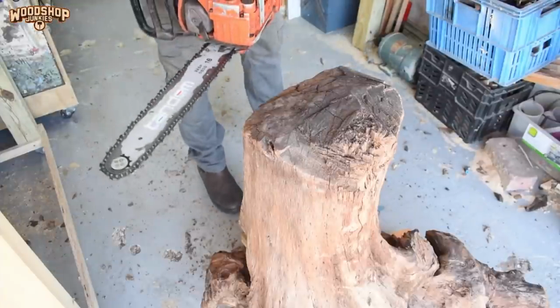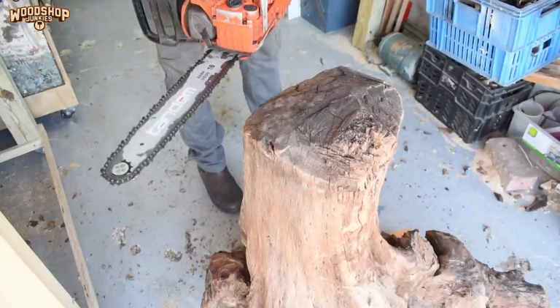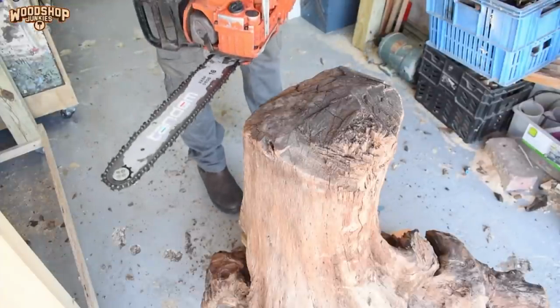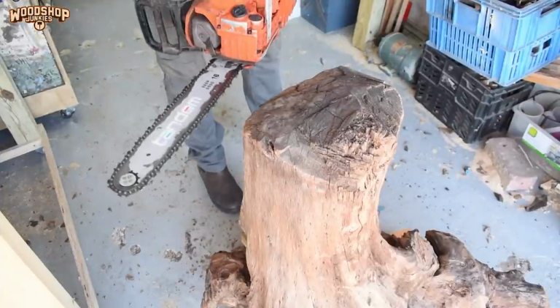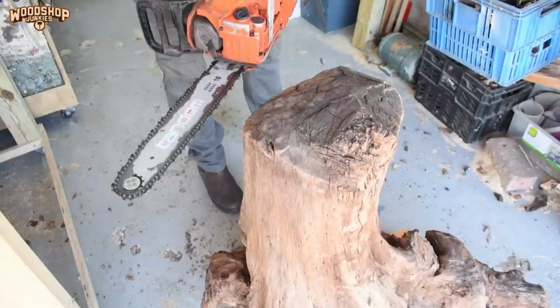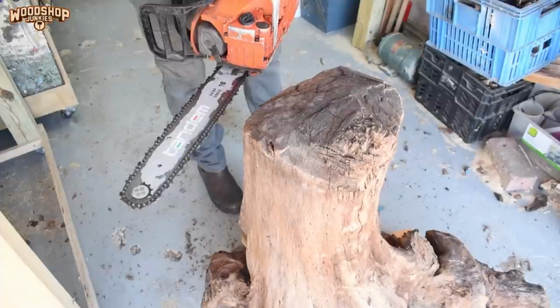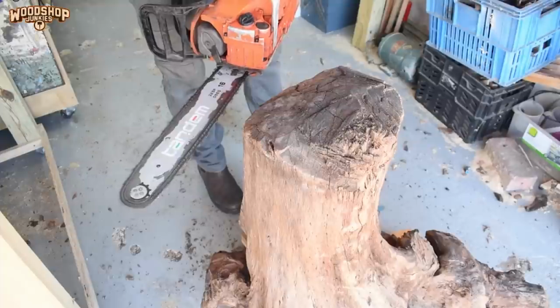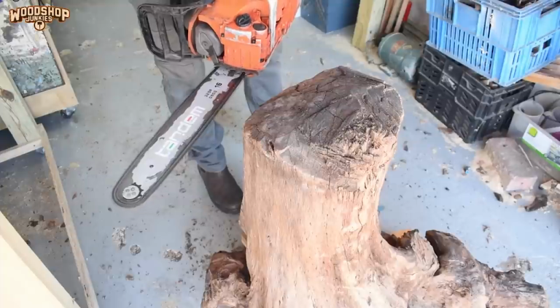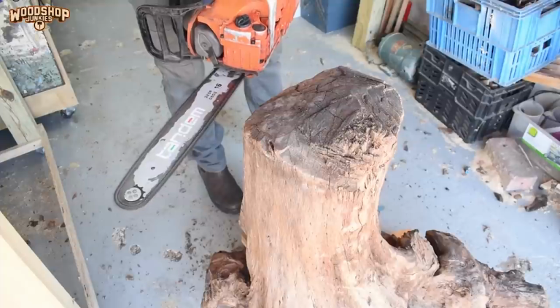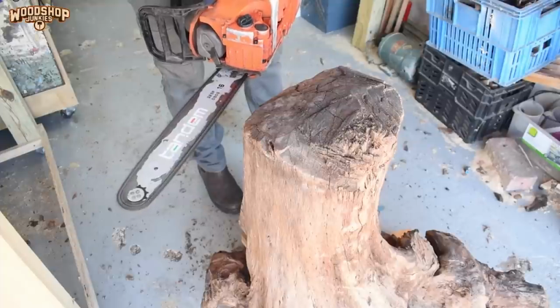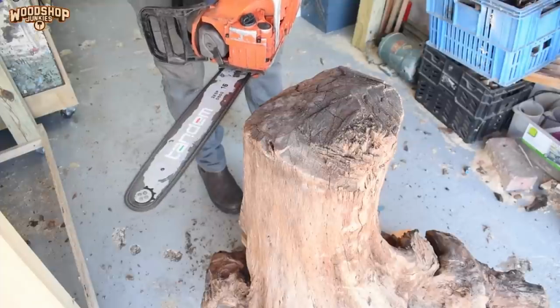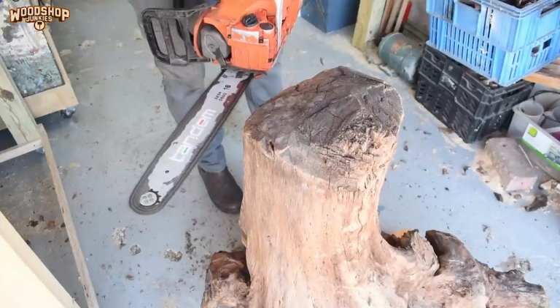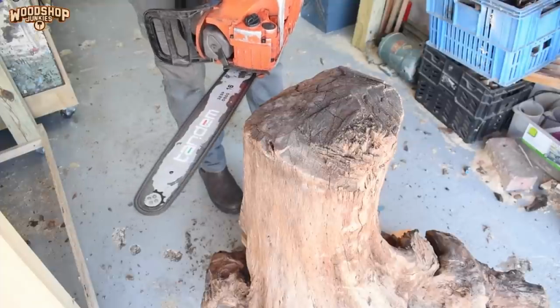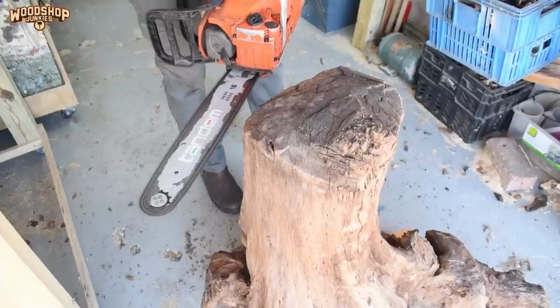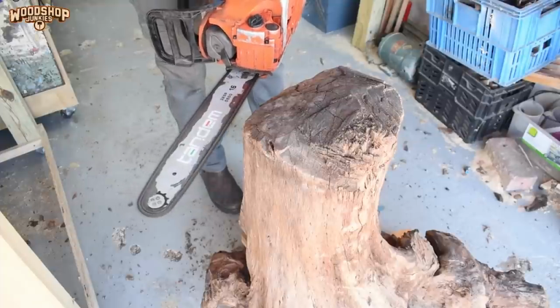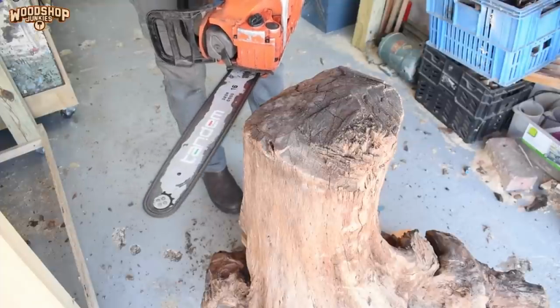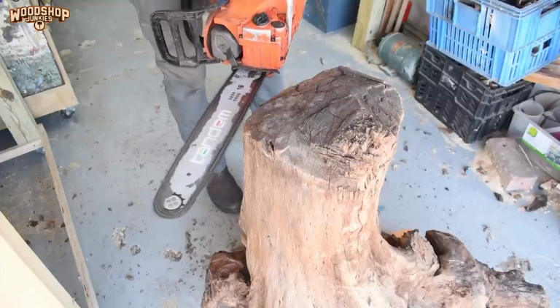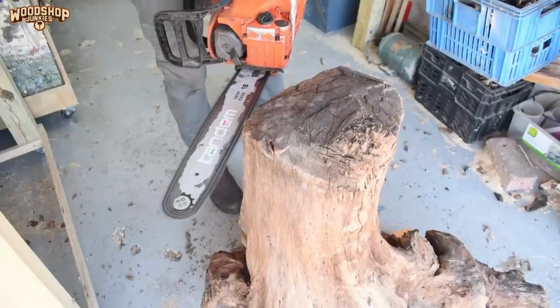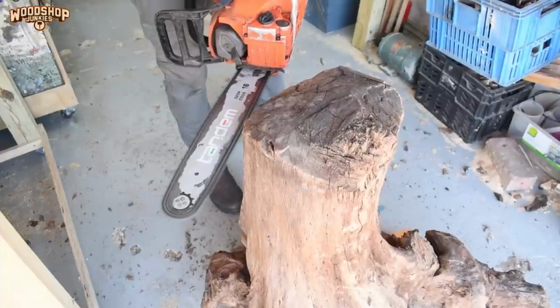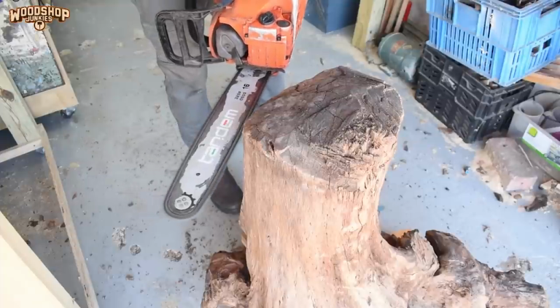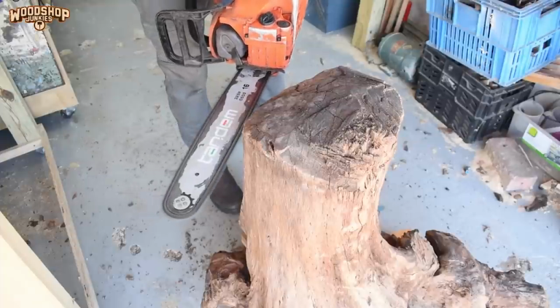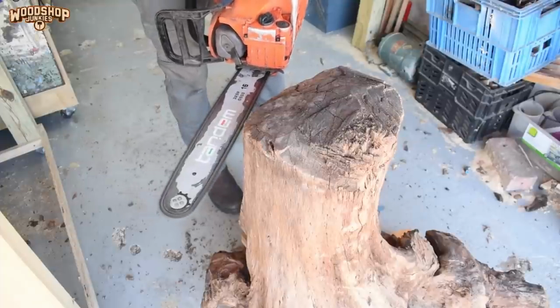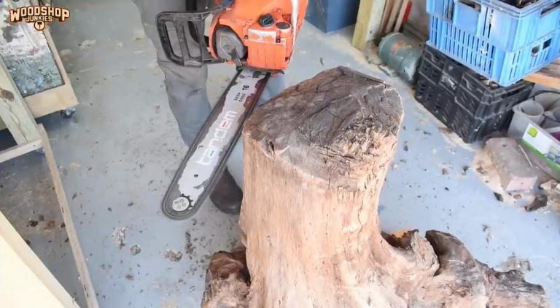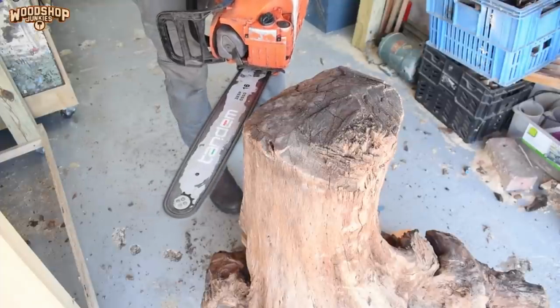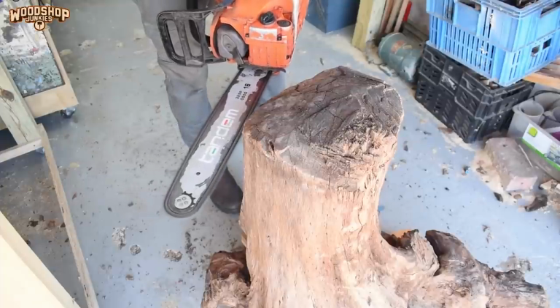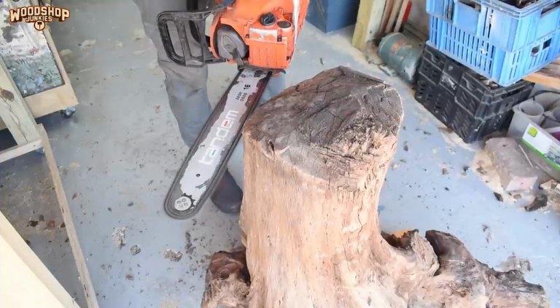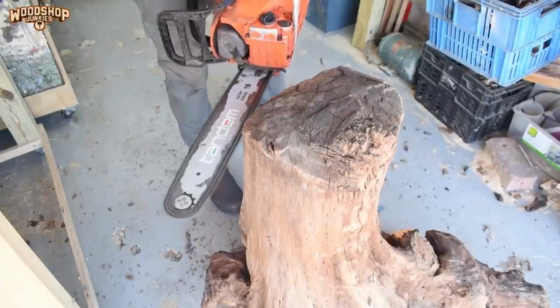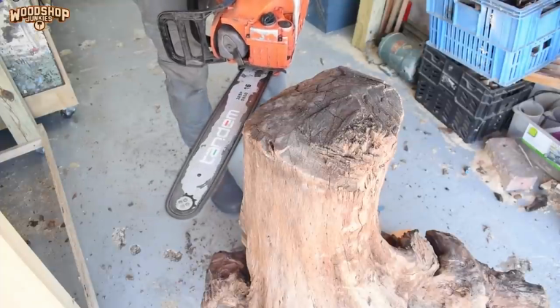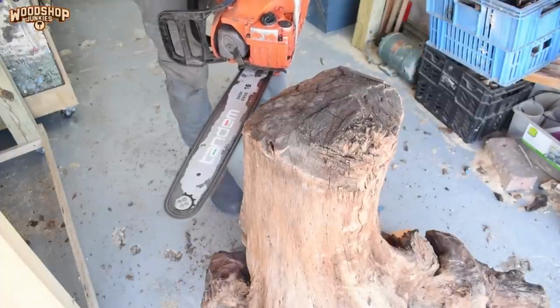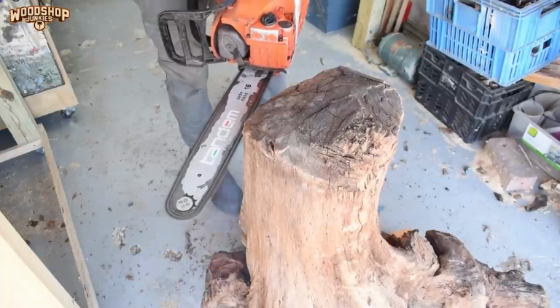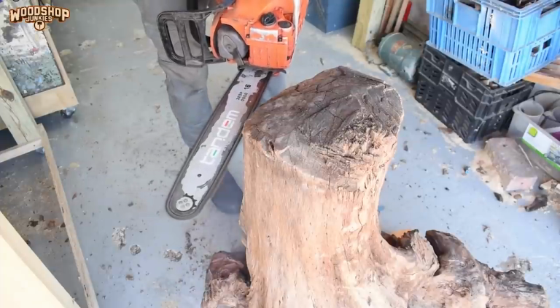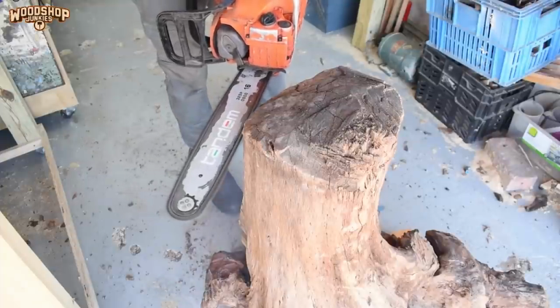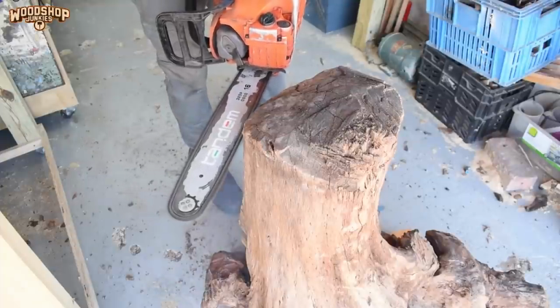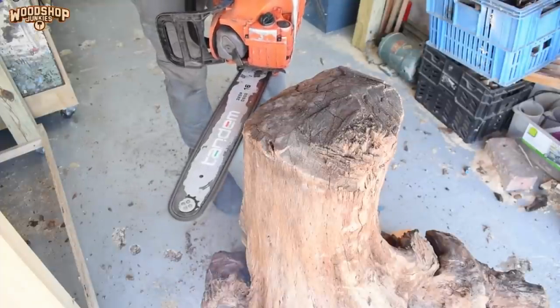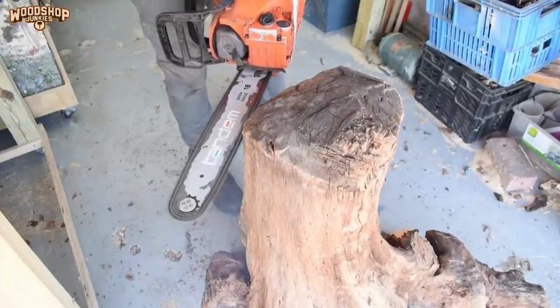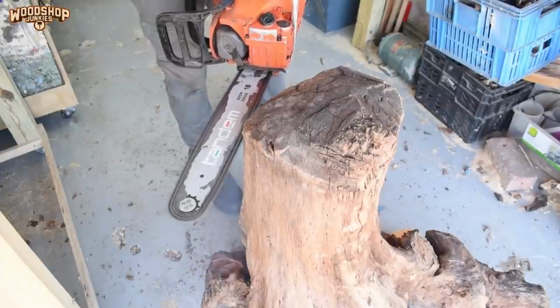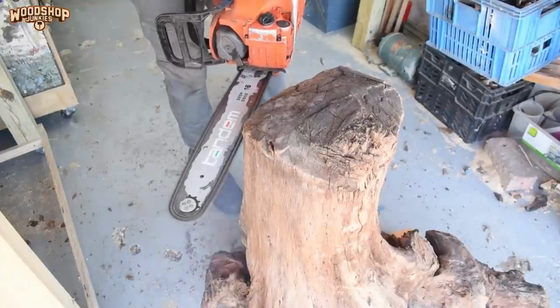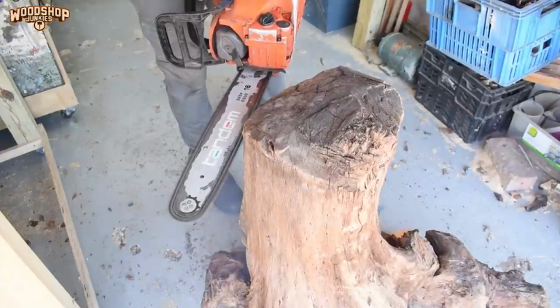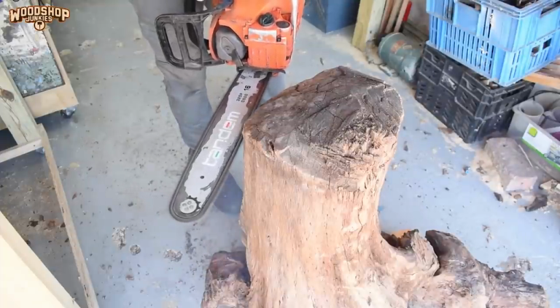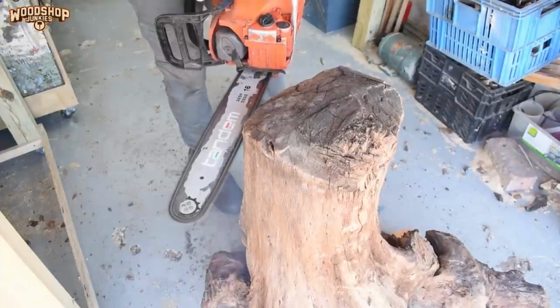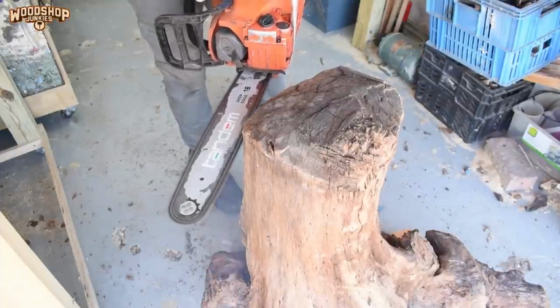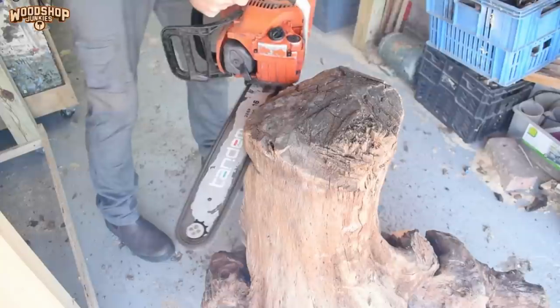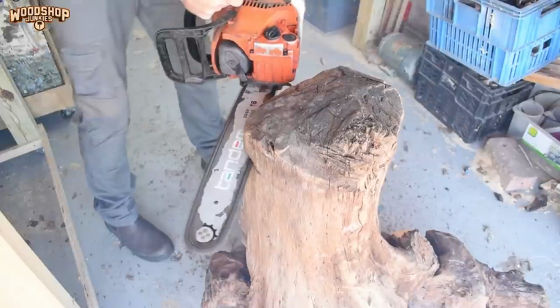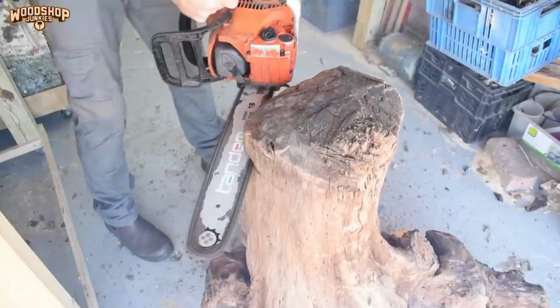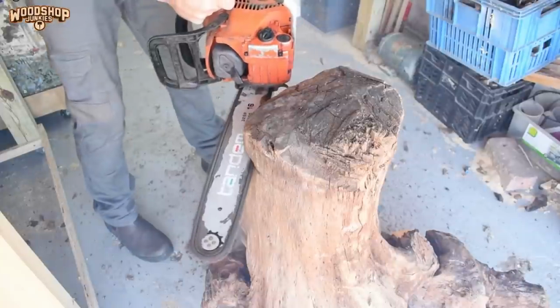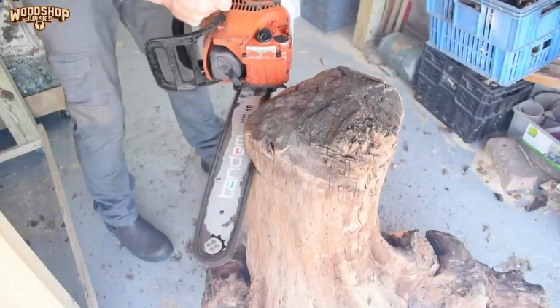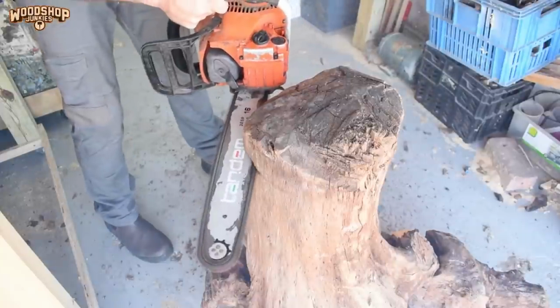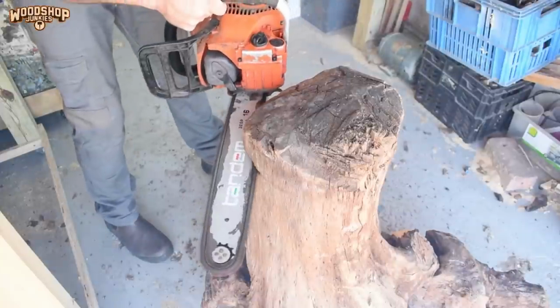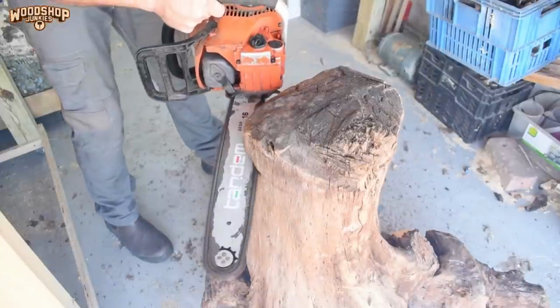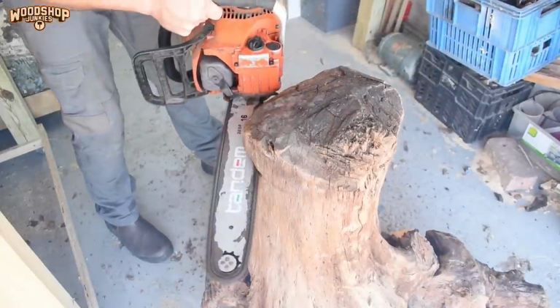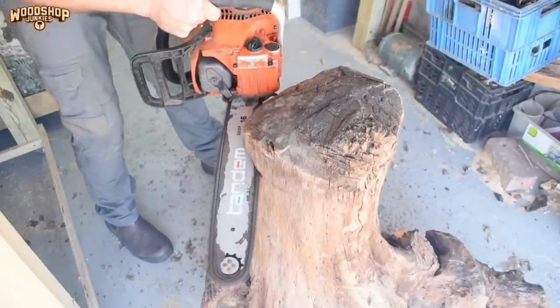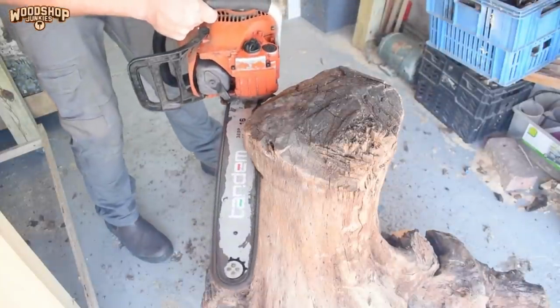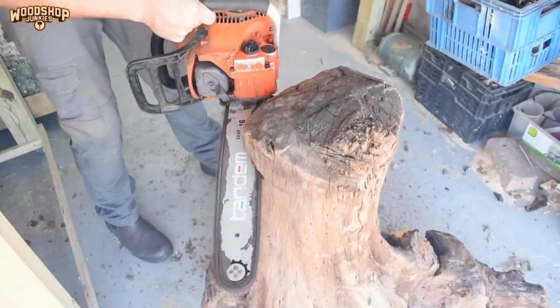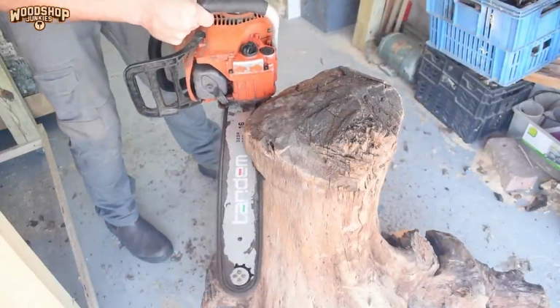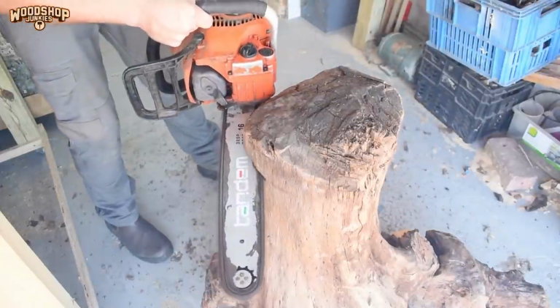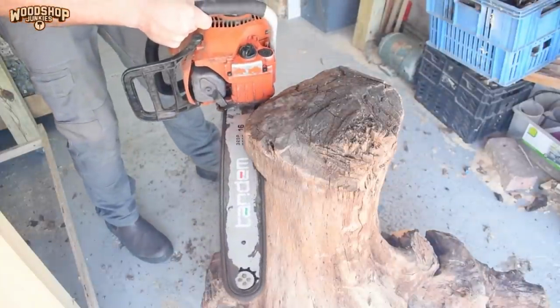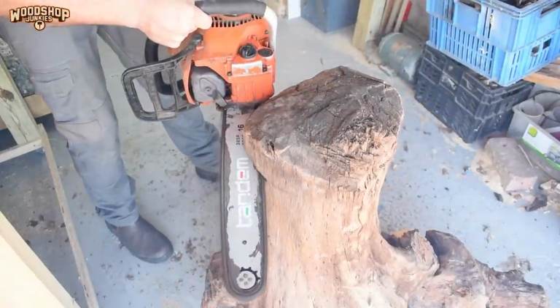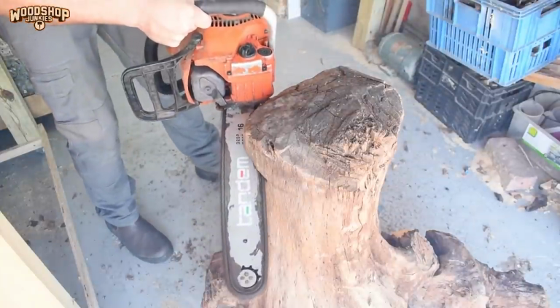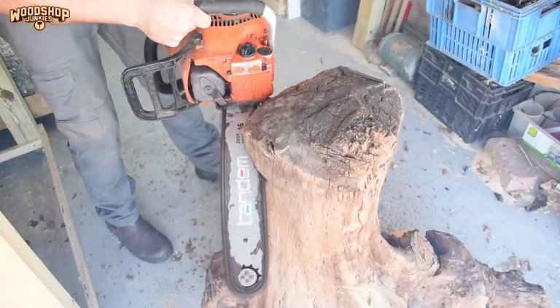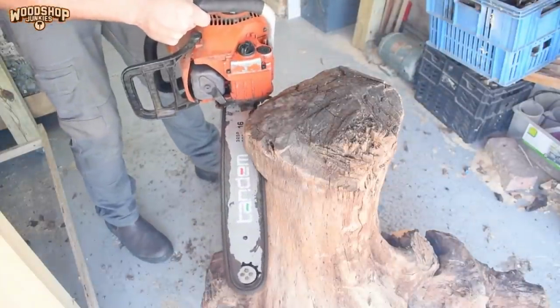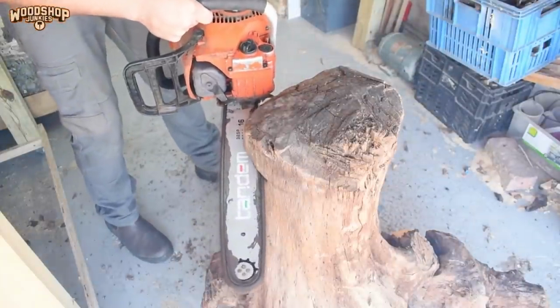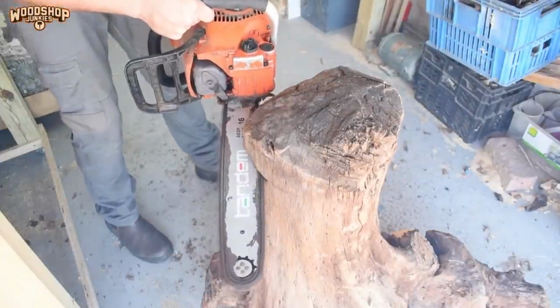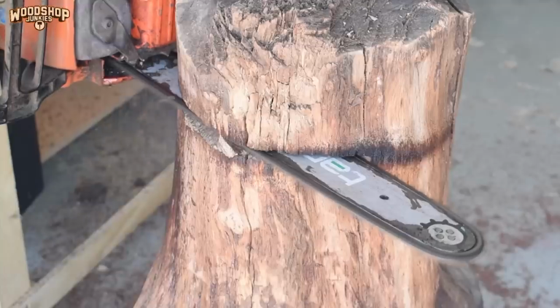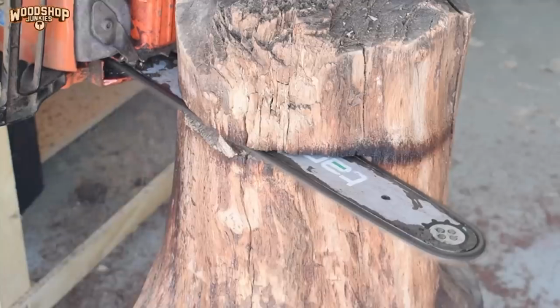To do the first stage of rough cutting I'm using a chainsaw. It's quick and dirty but it will give me the initial shape I need to work from.